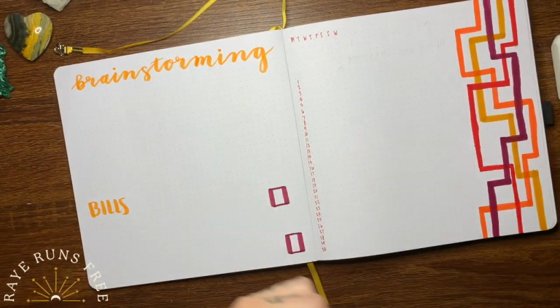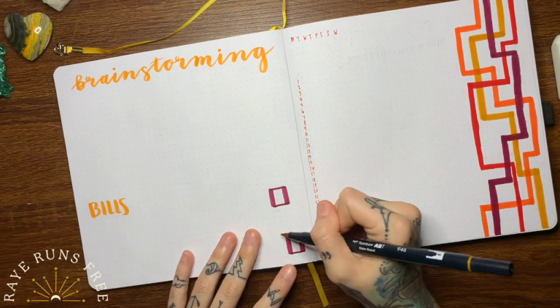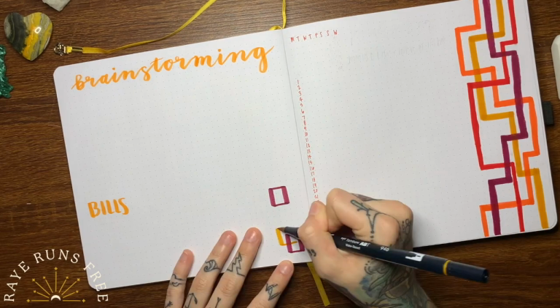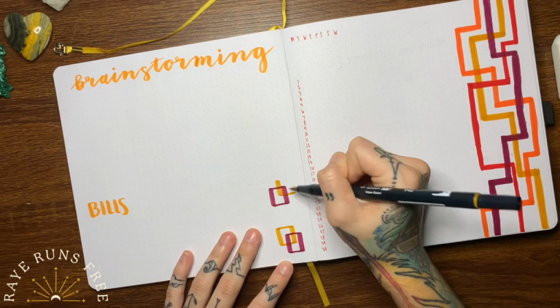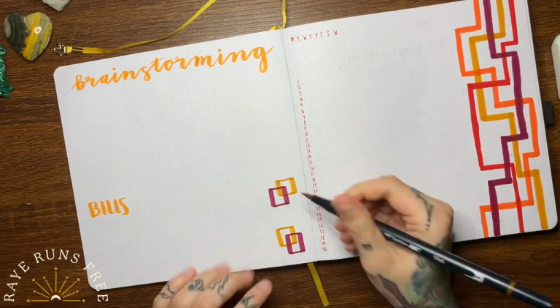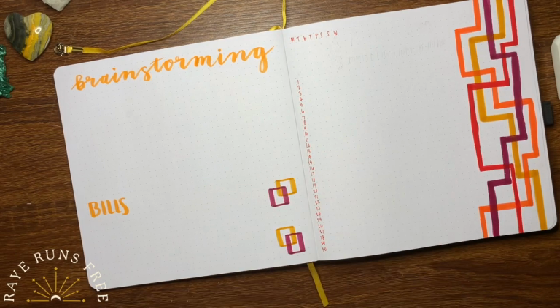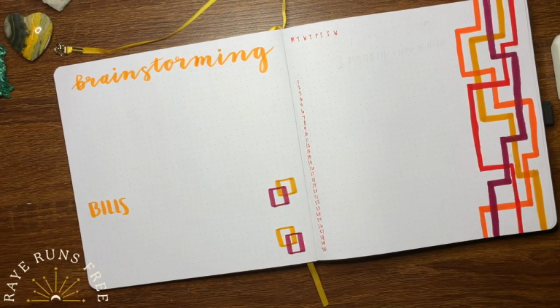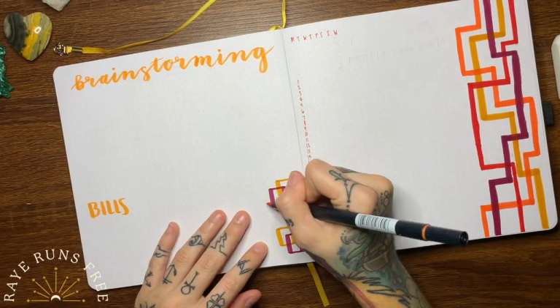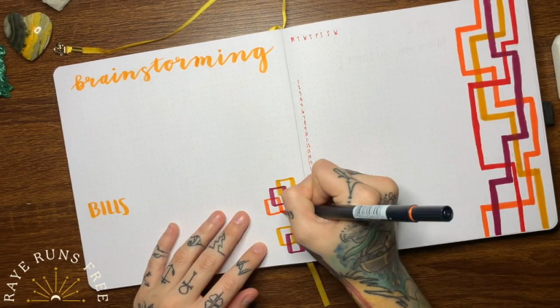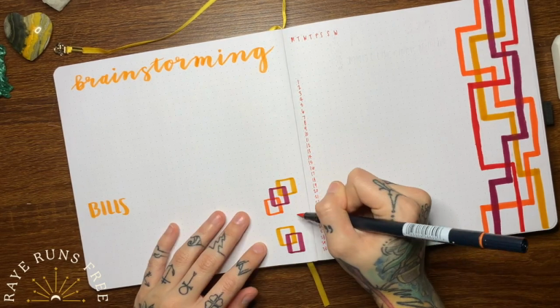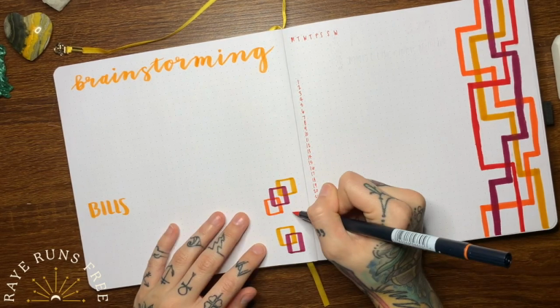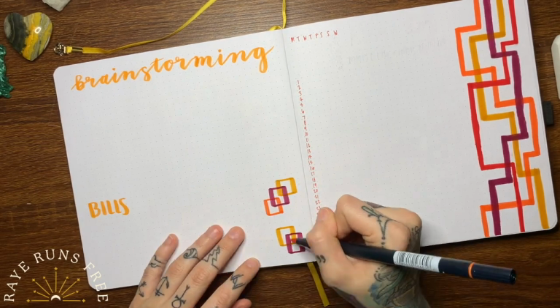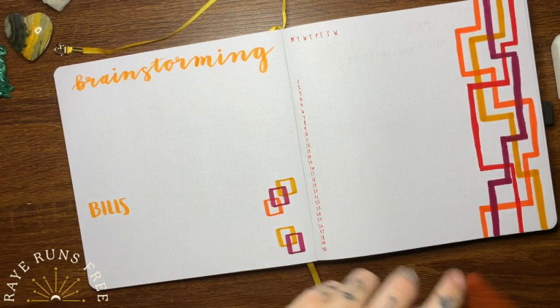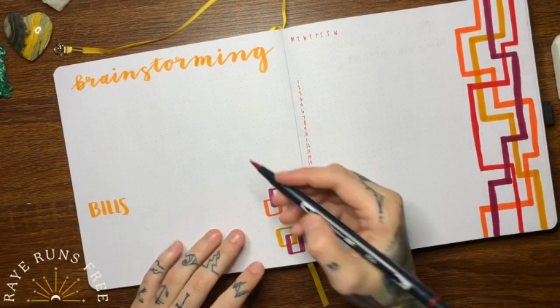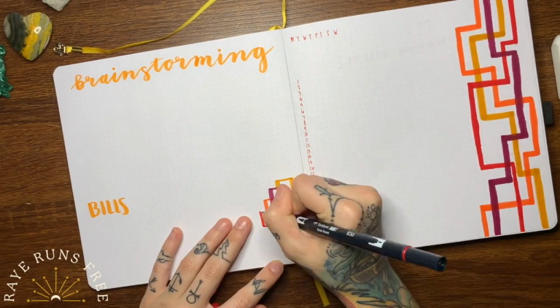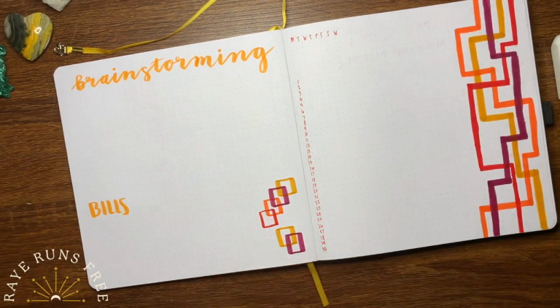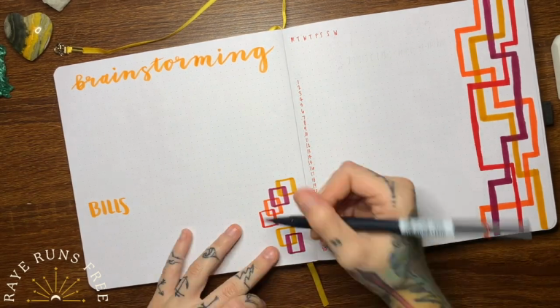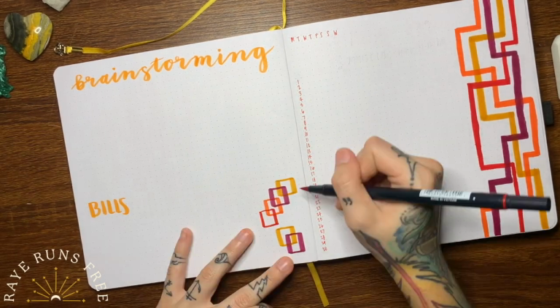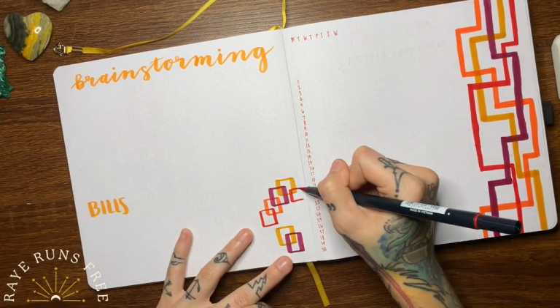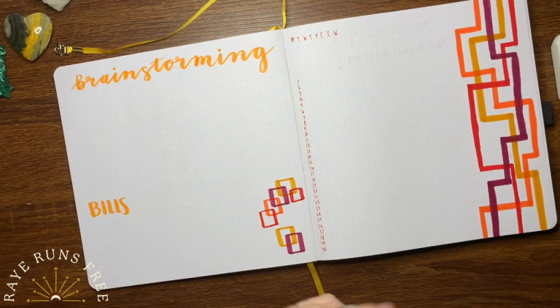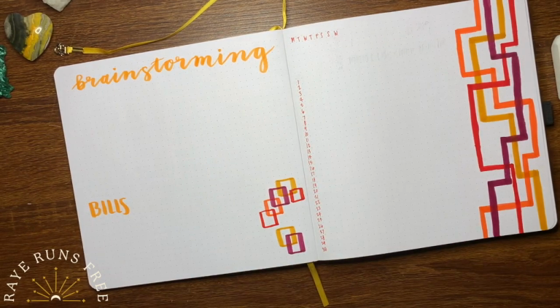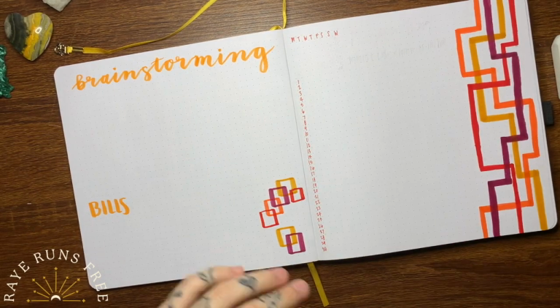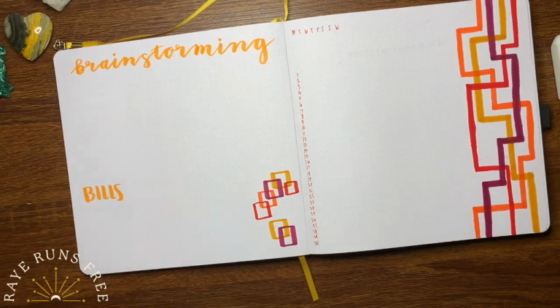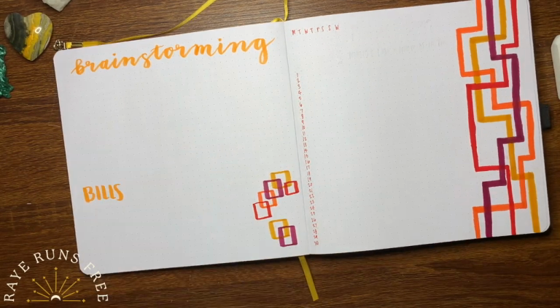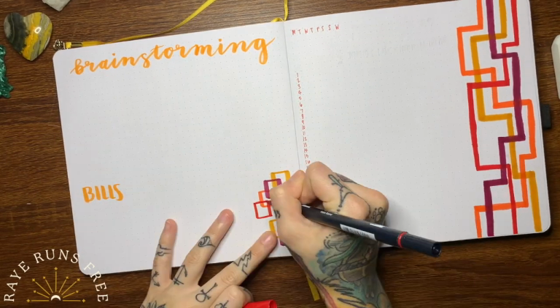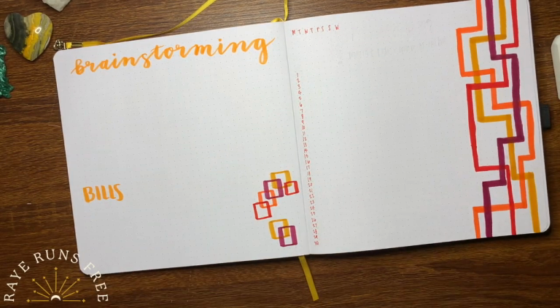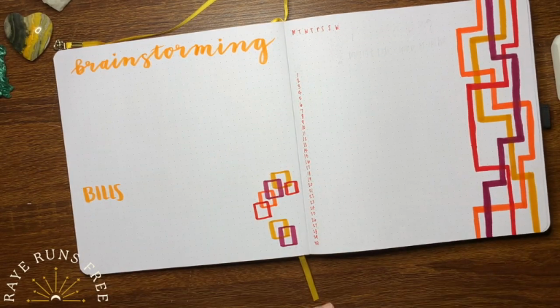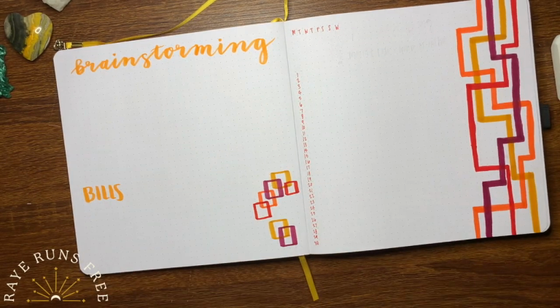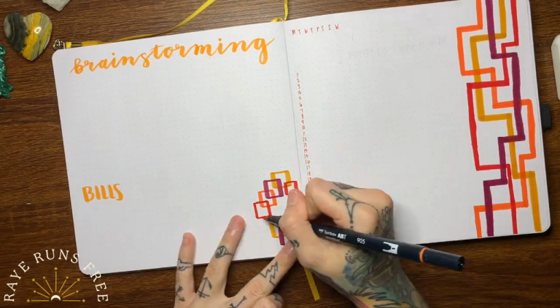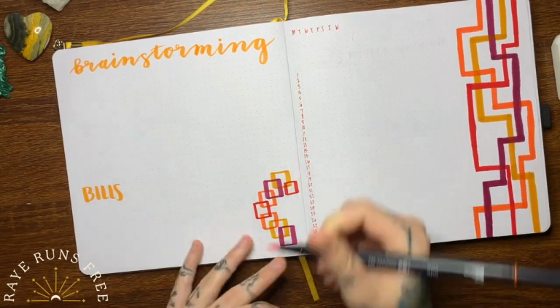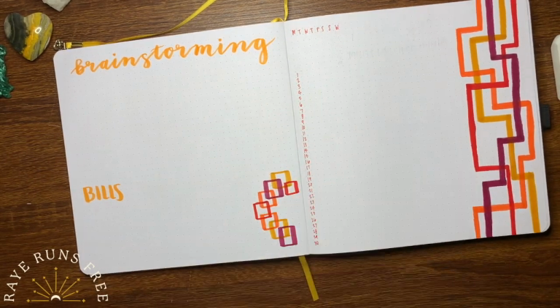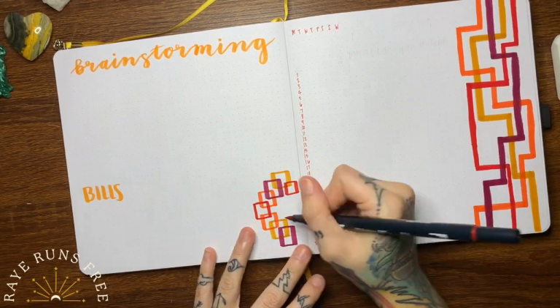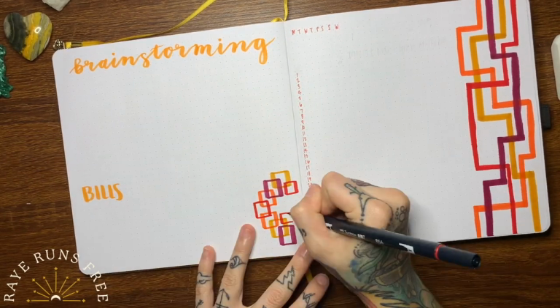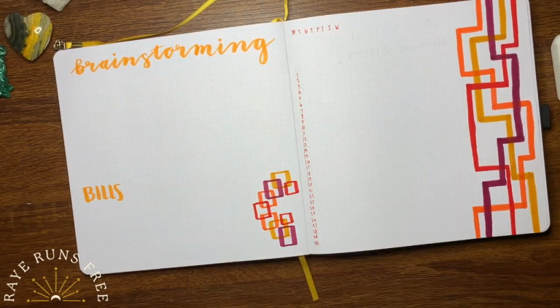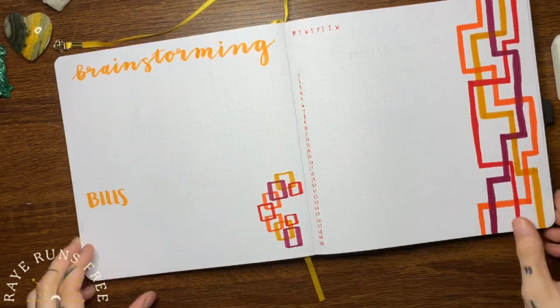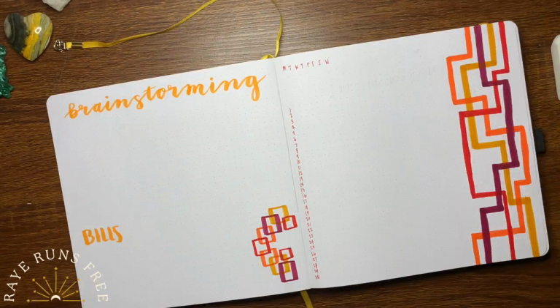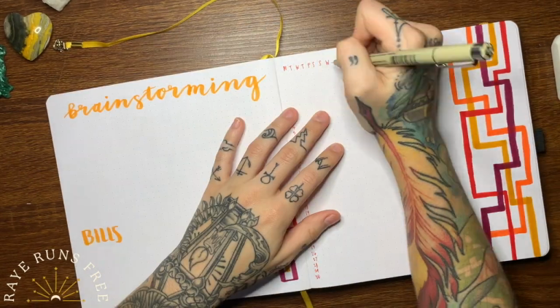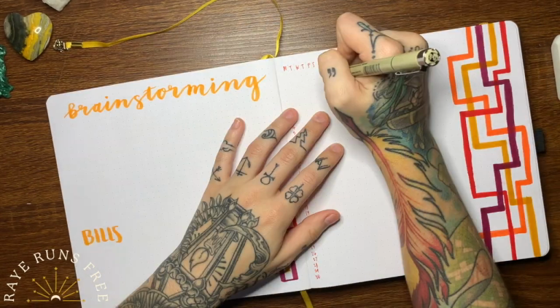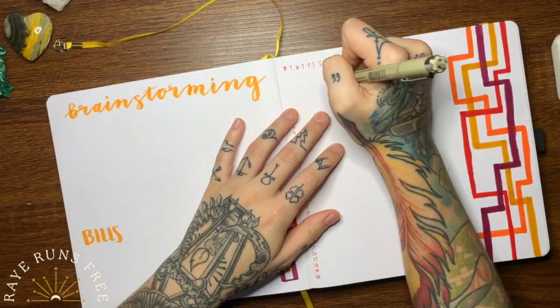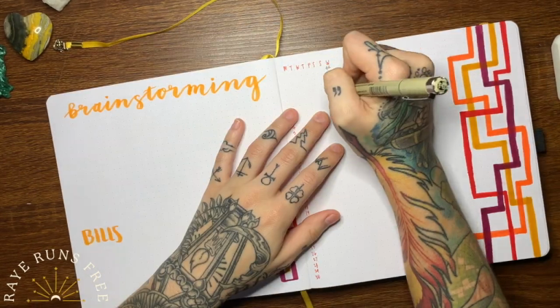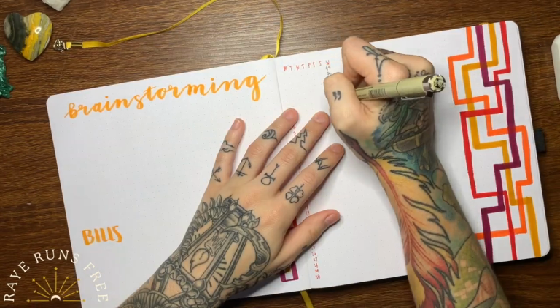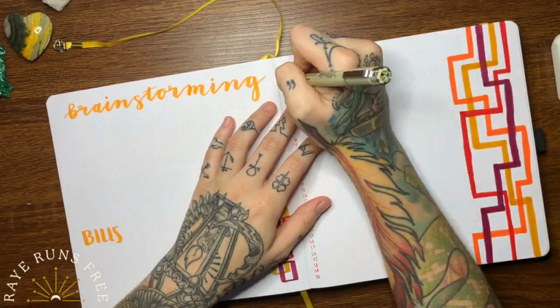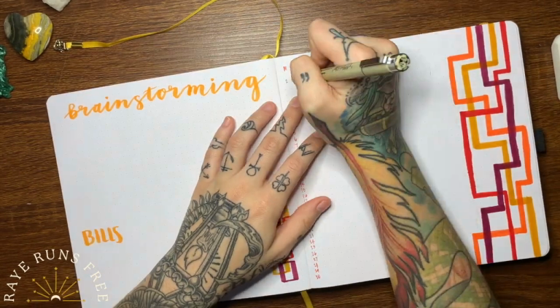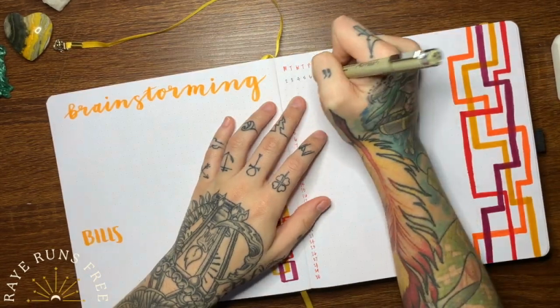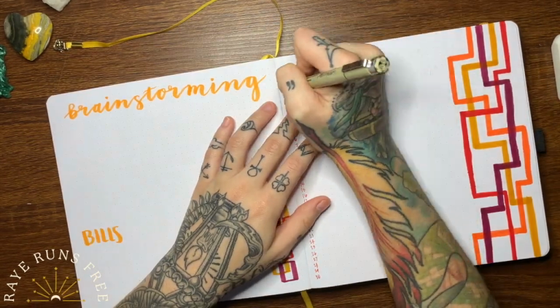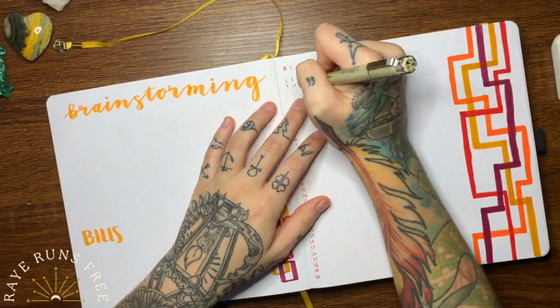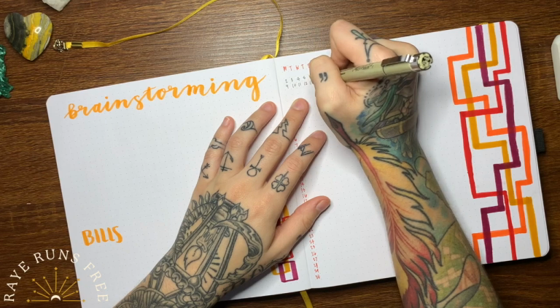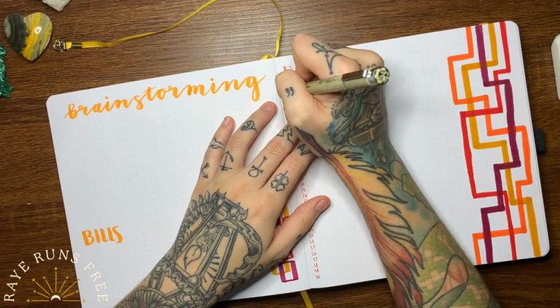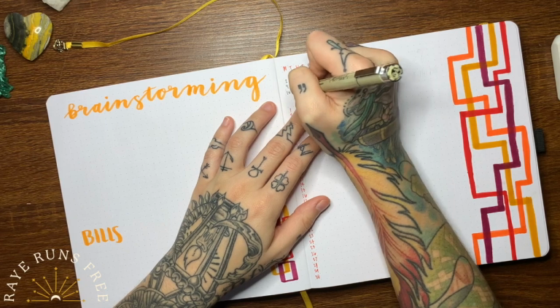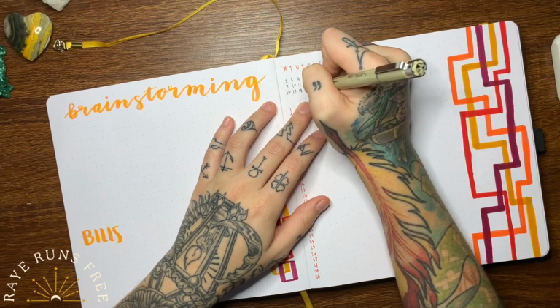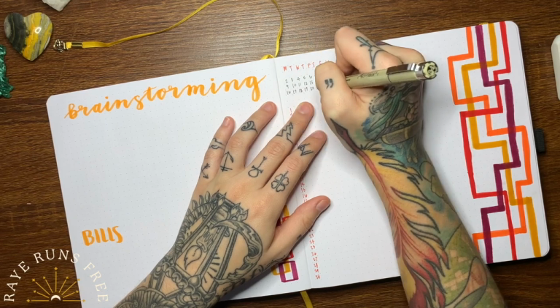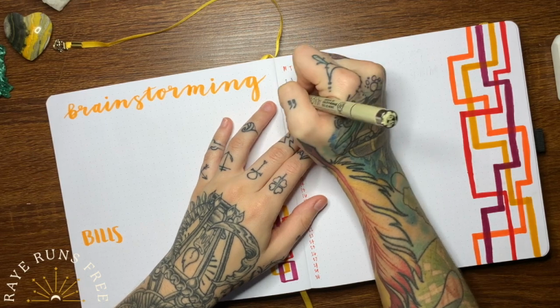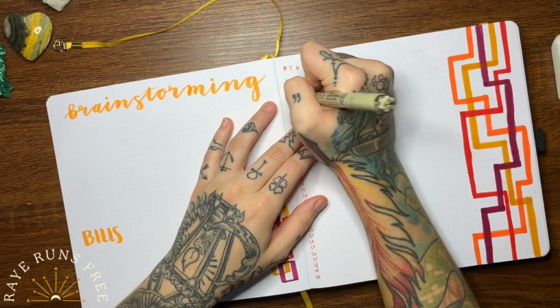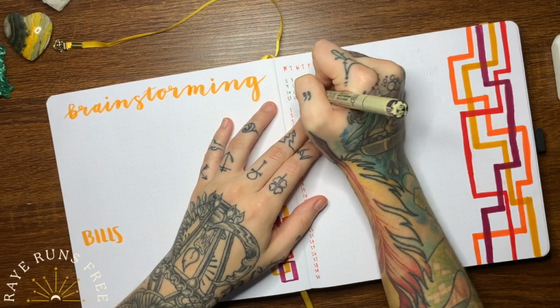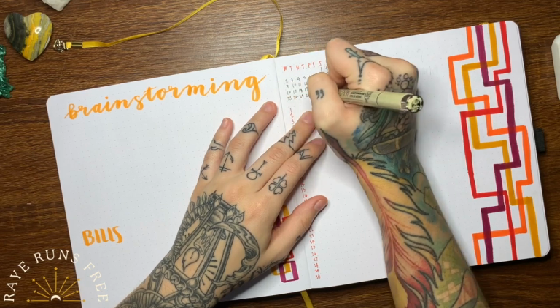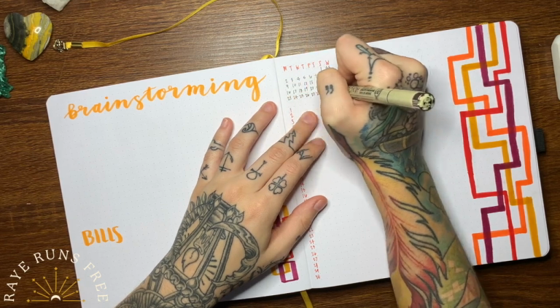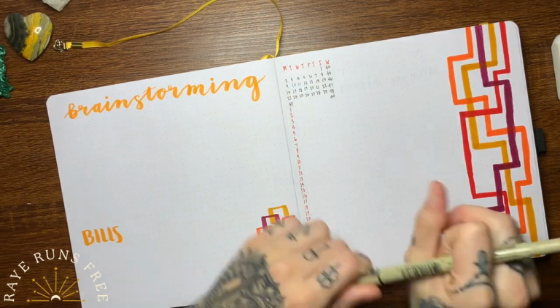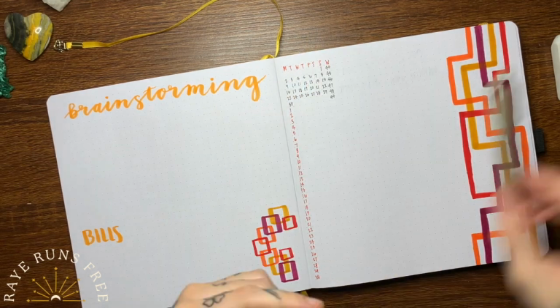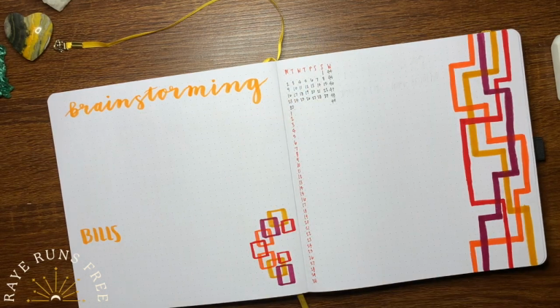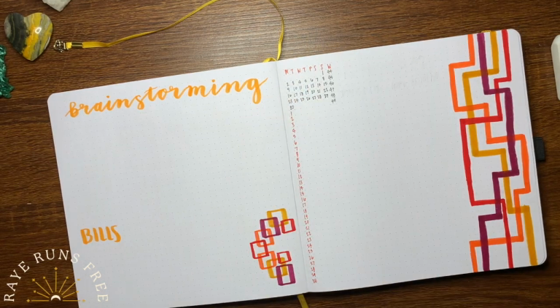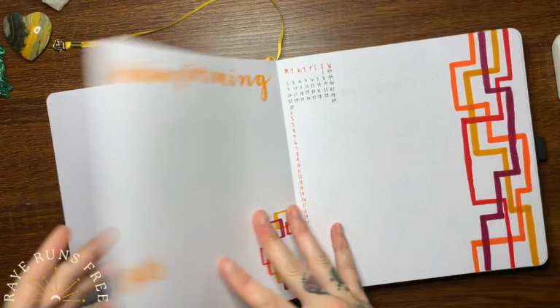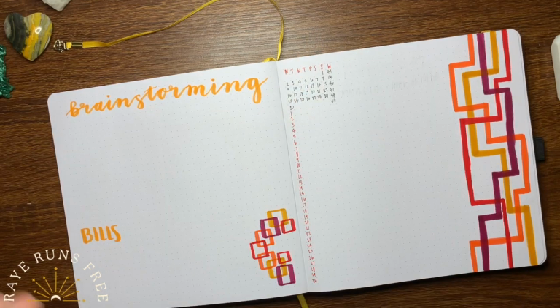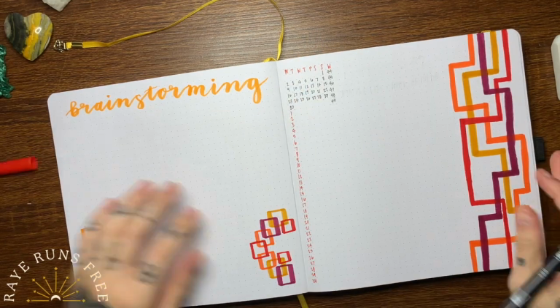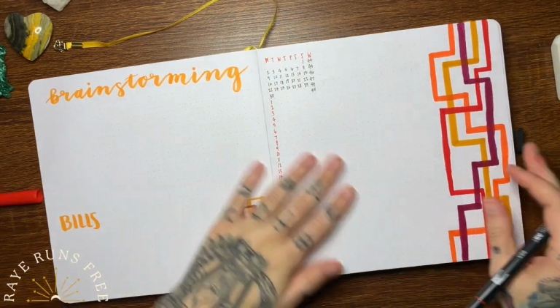The first real page is a pretty simple brainstorming page for me to put ideas, and a small place for me to track my monthly bills.